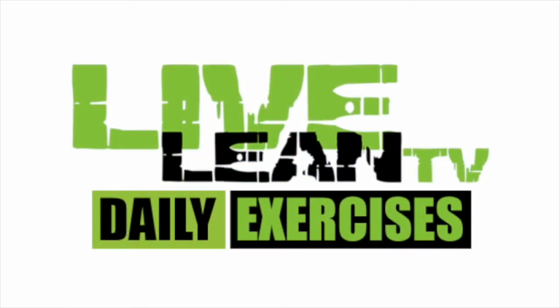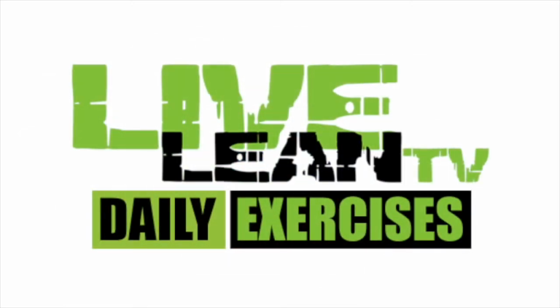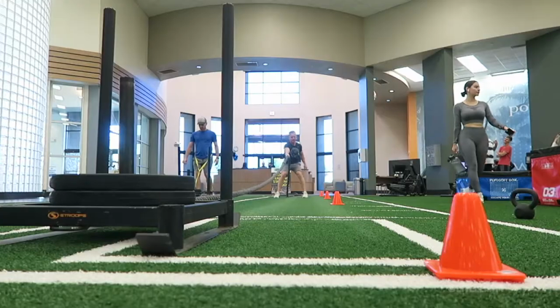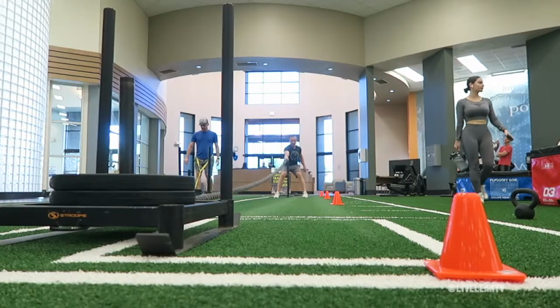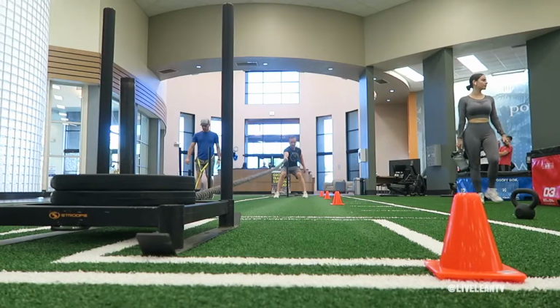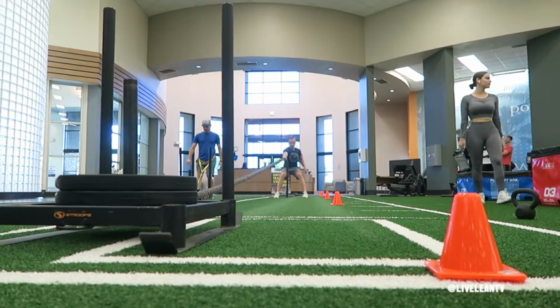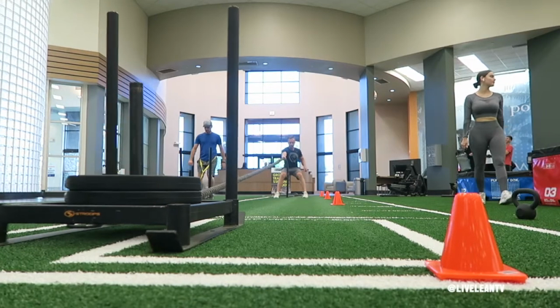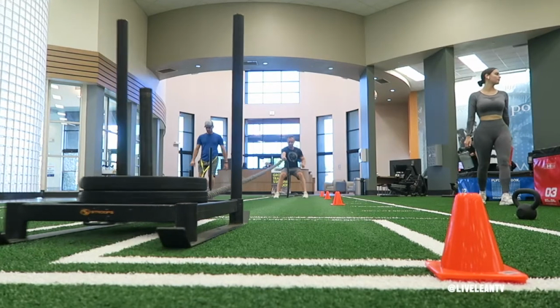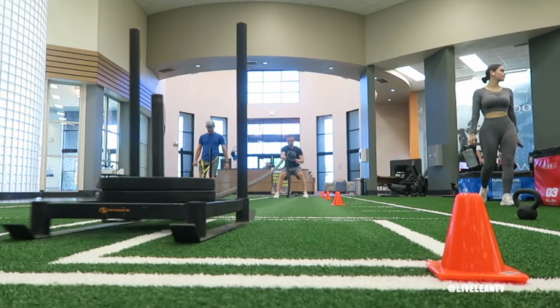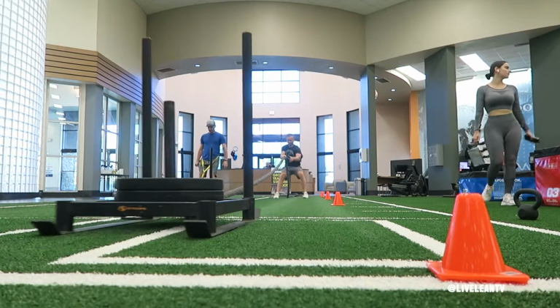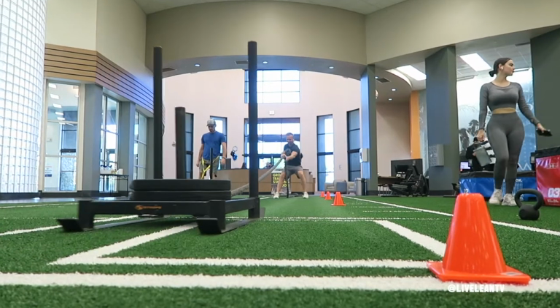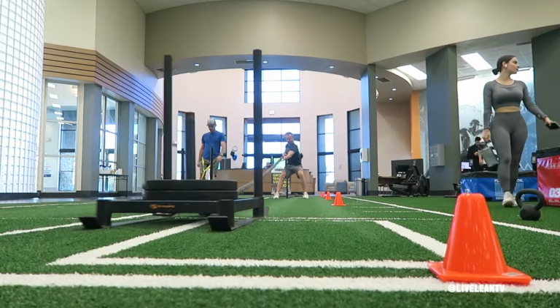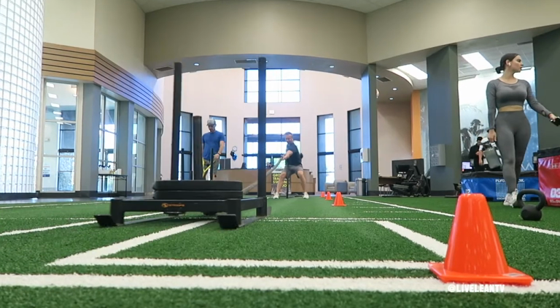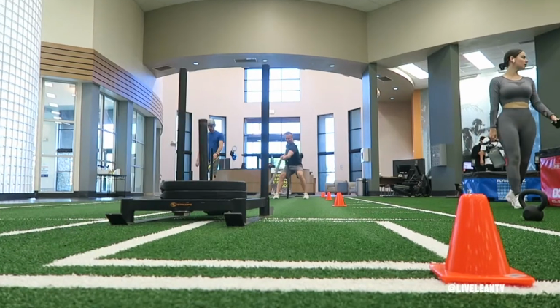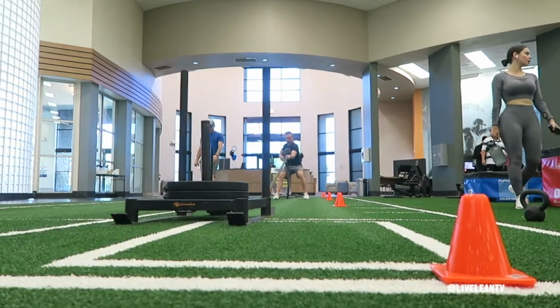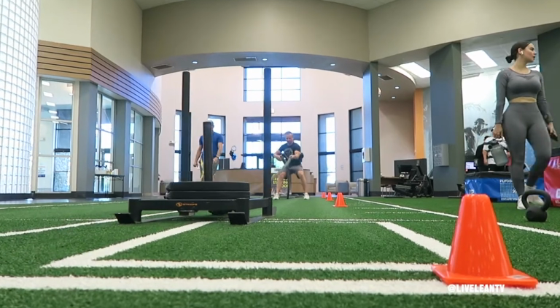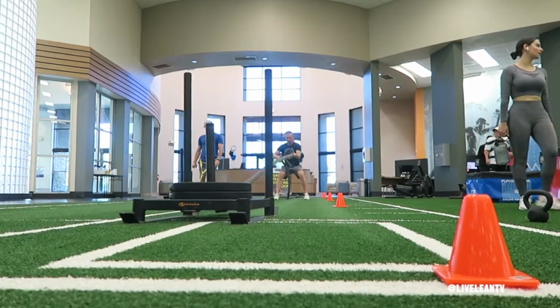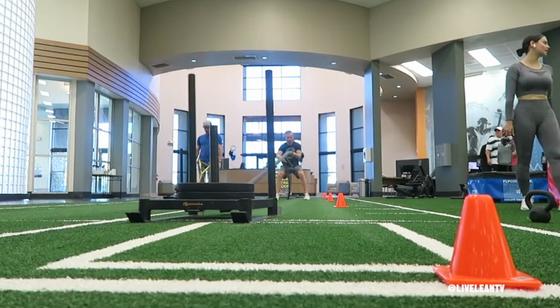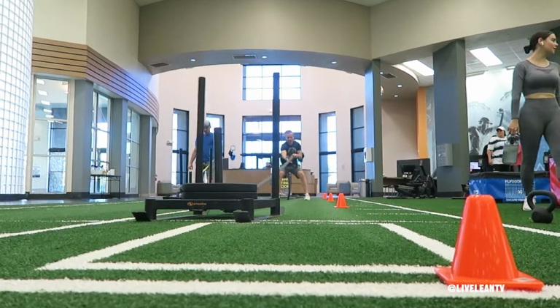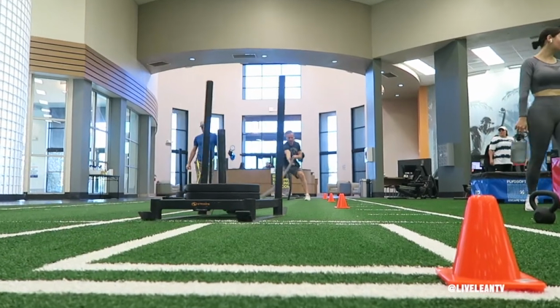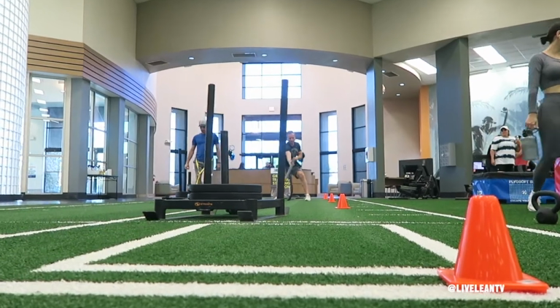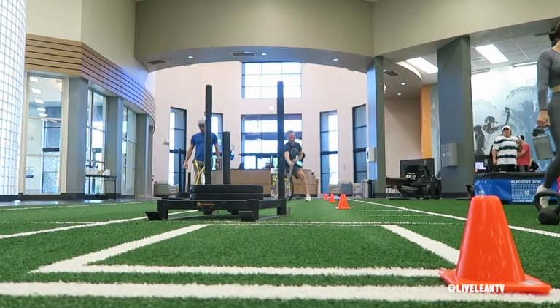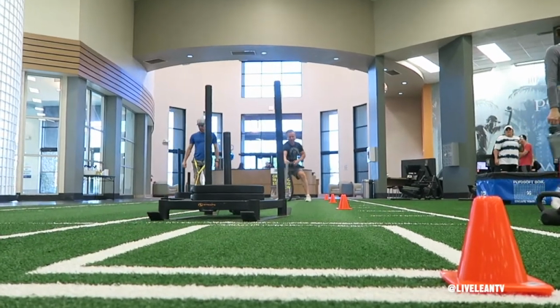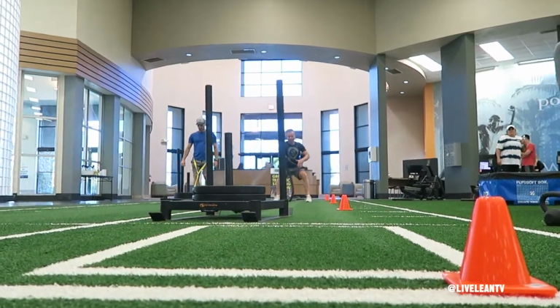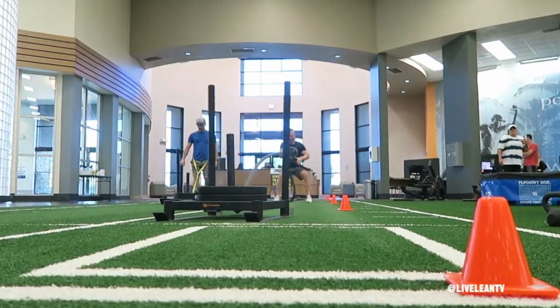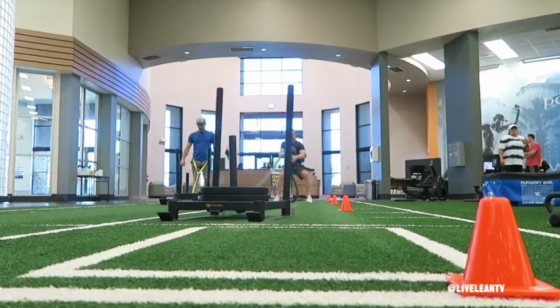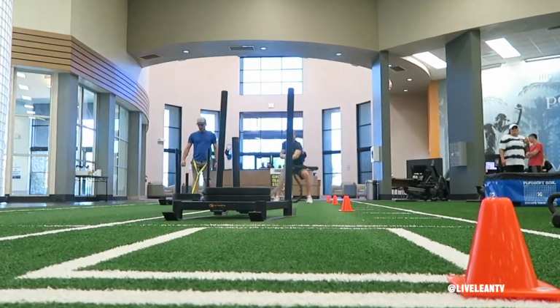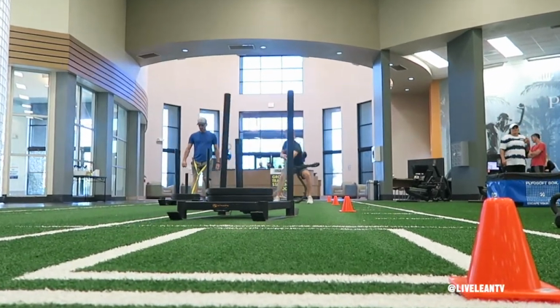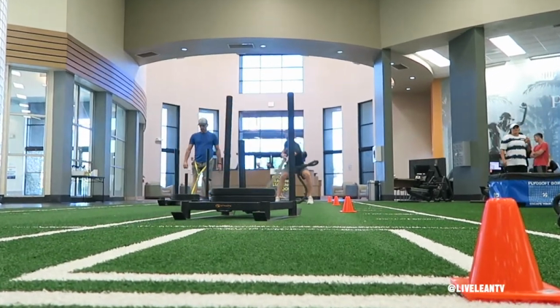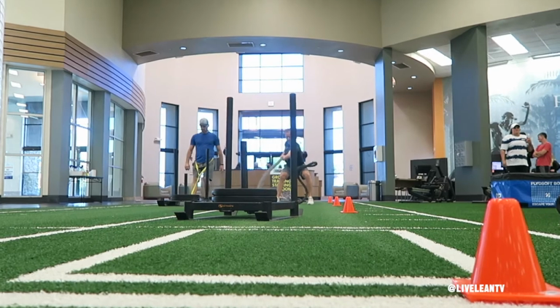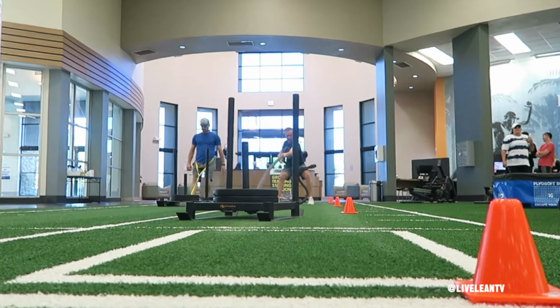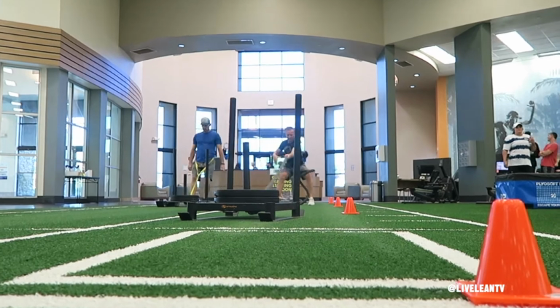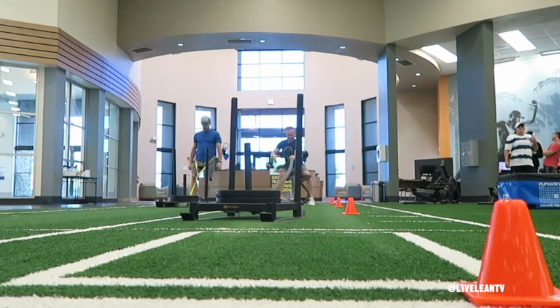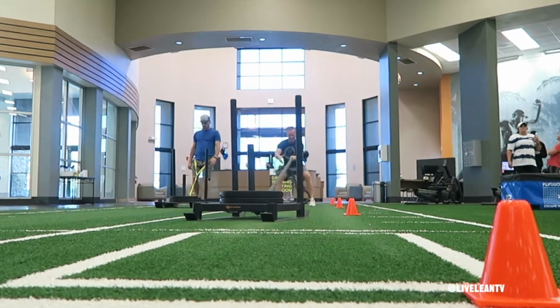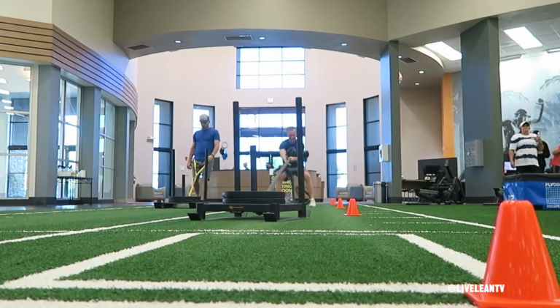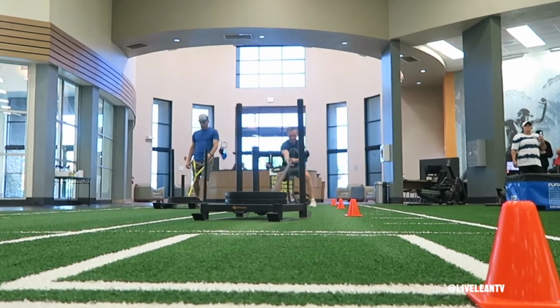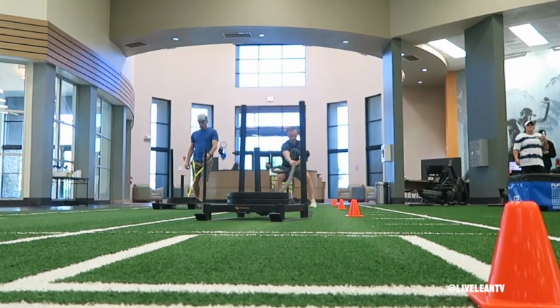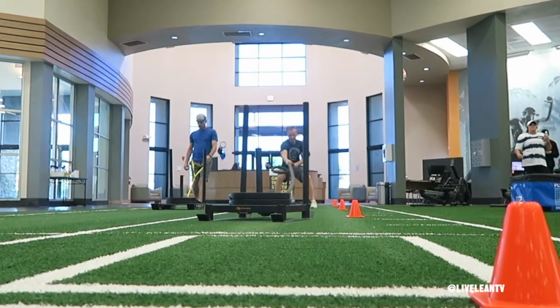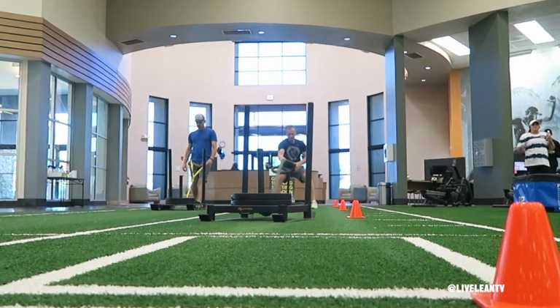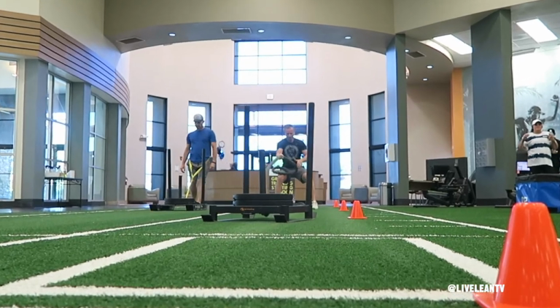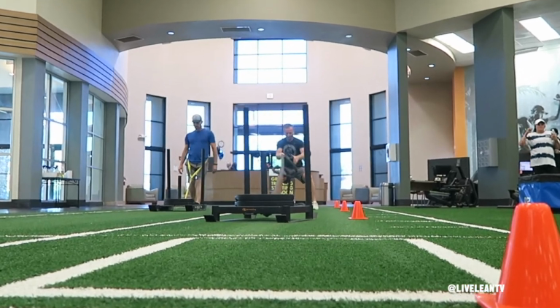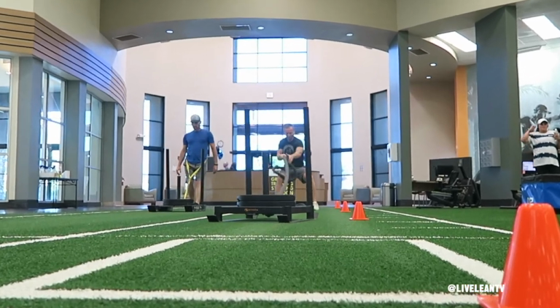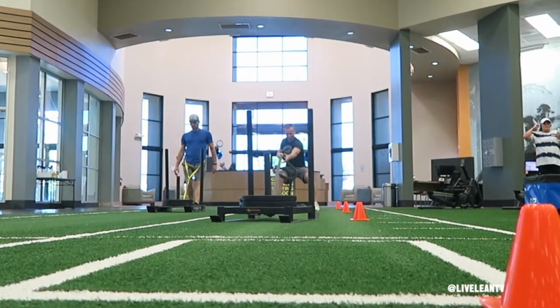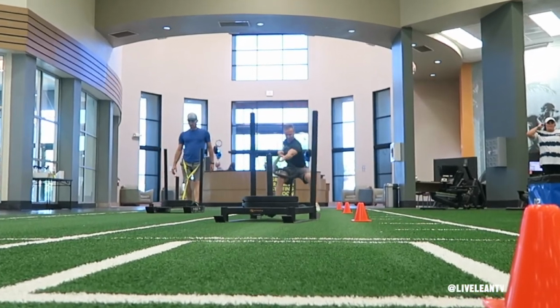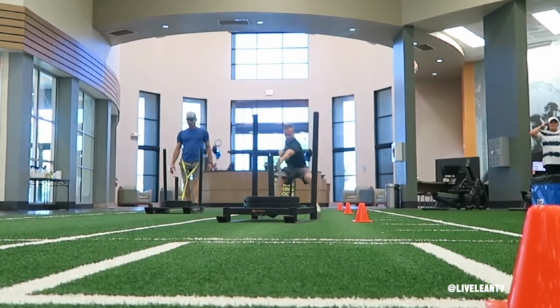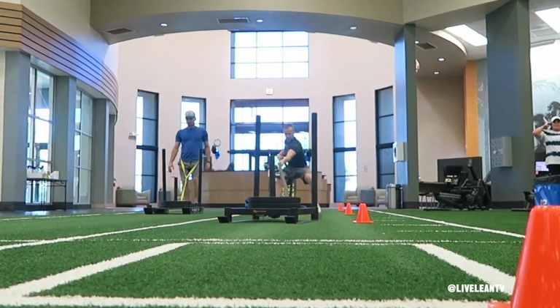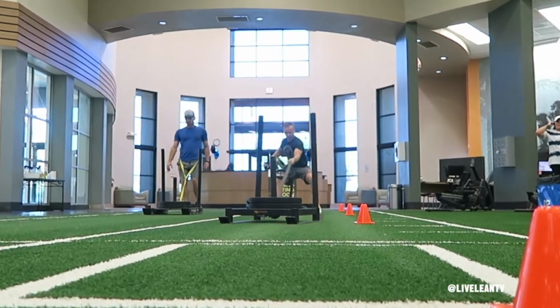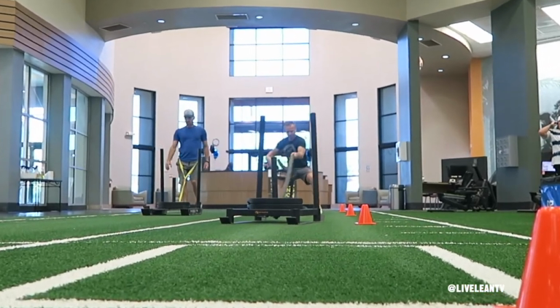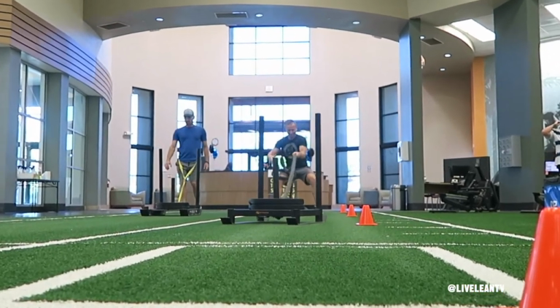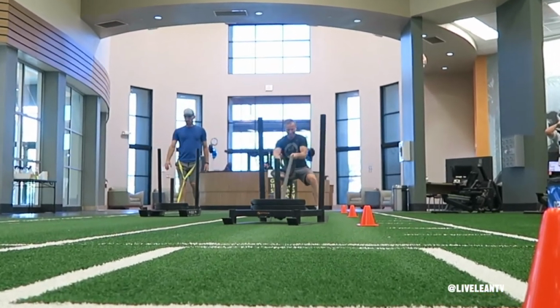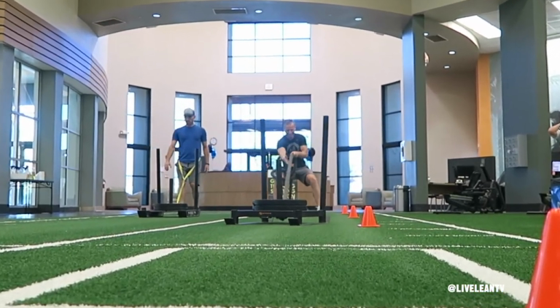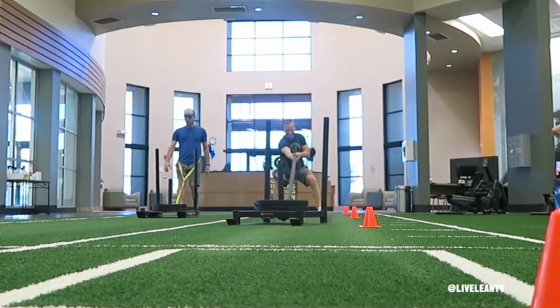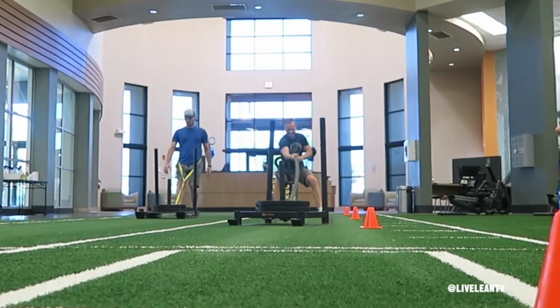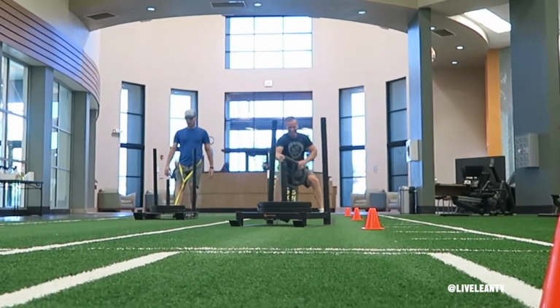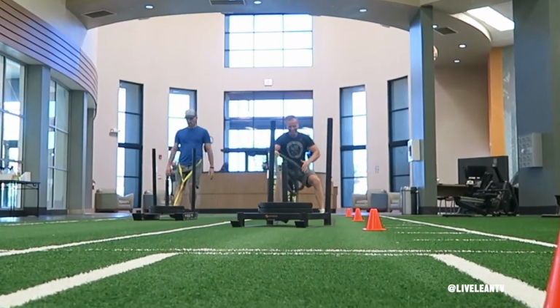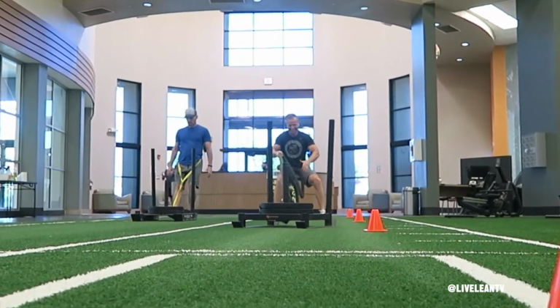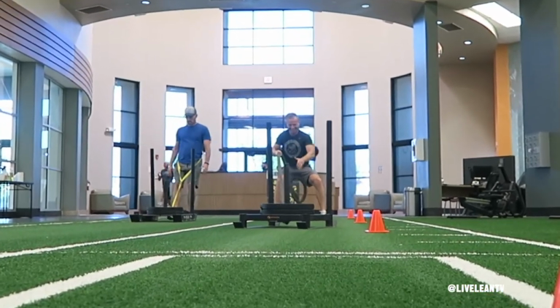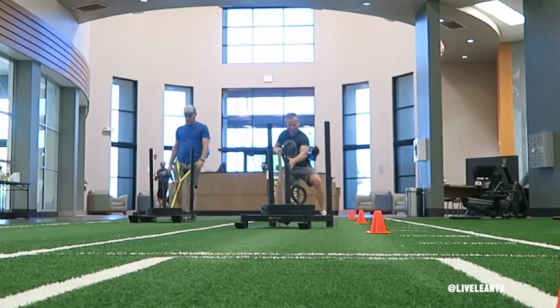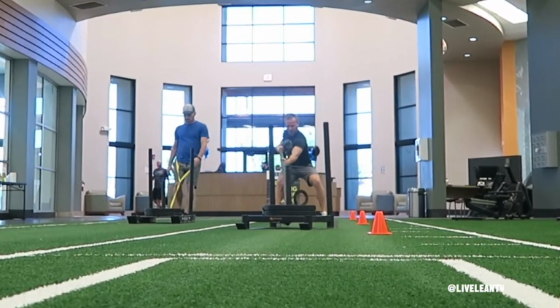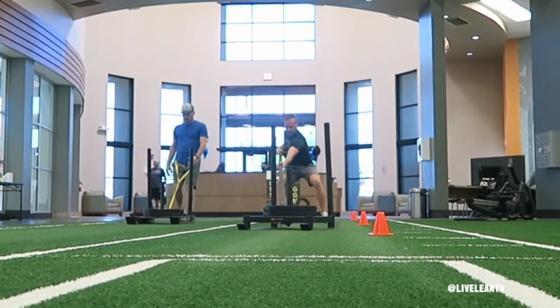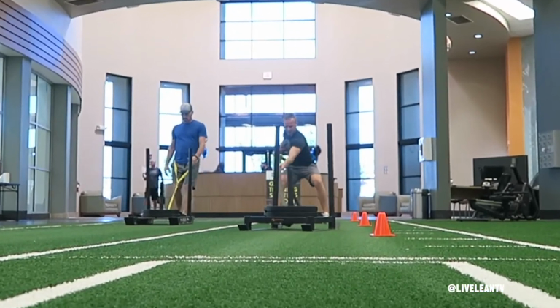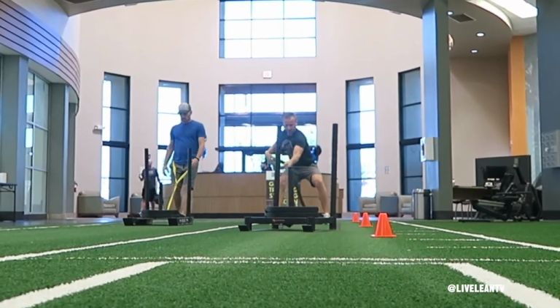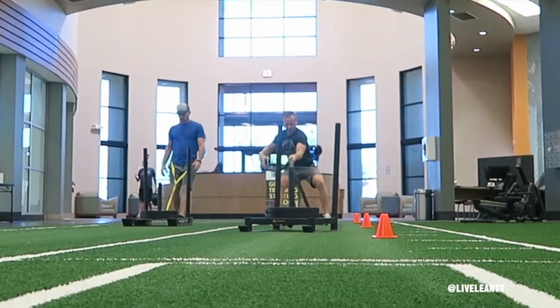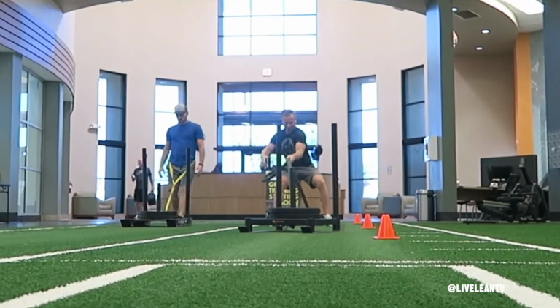The Standing Battle Rope Sled Pull is a fantastic metabolic conditioning exercise that targets the back, core, and legs.